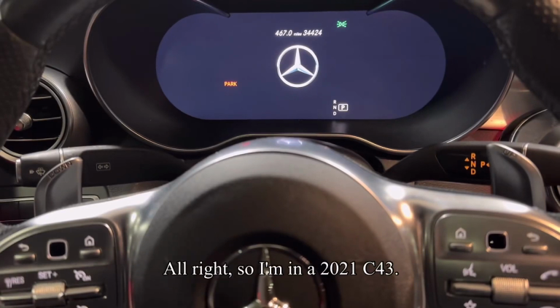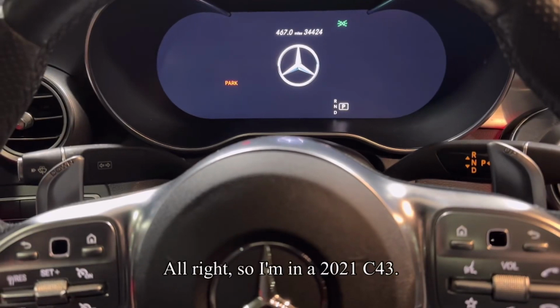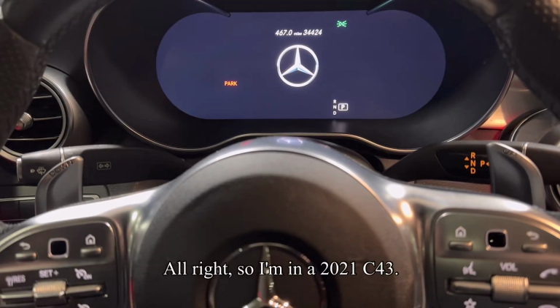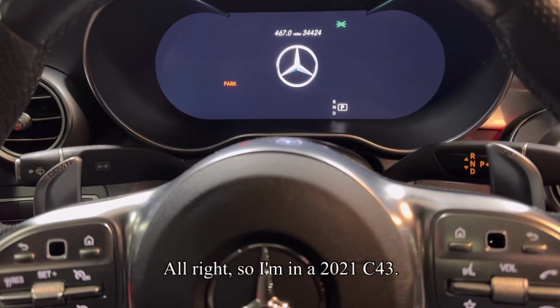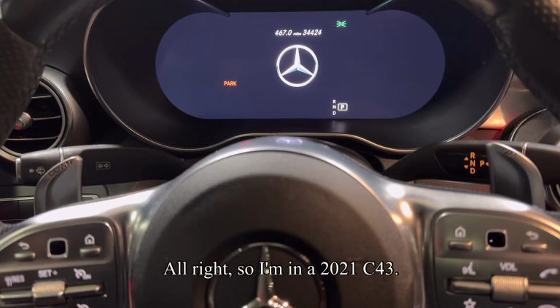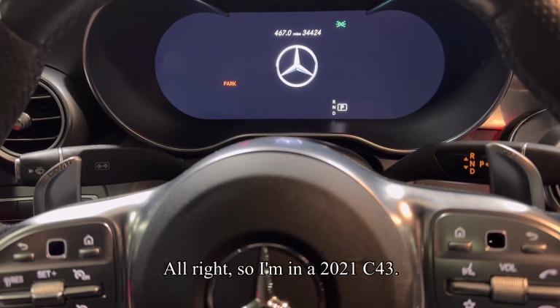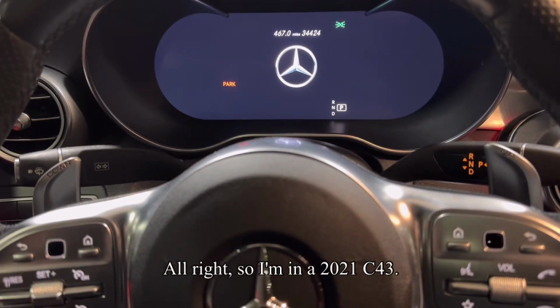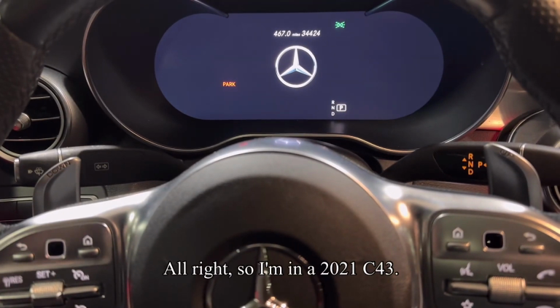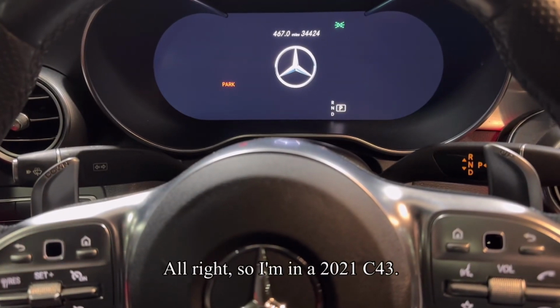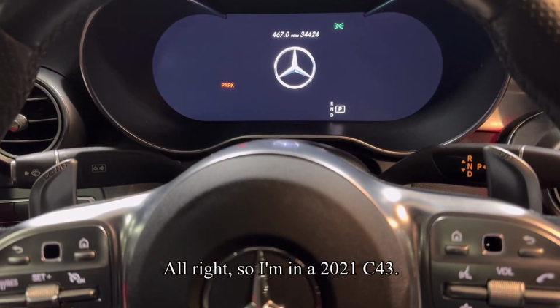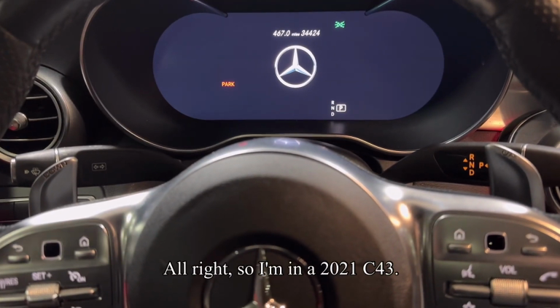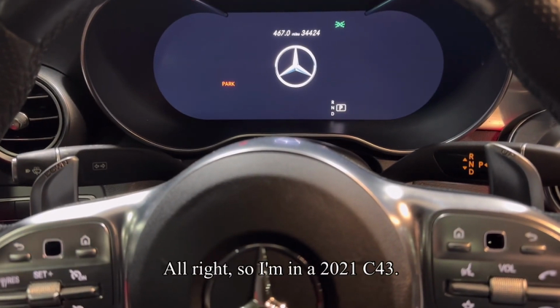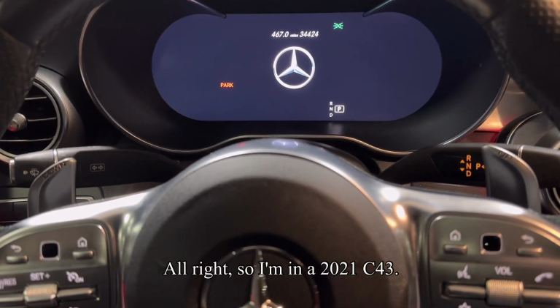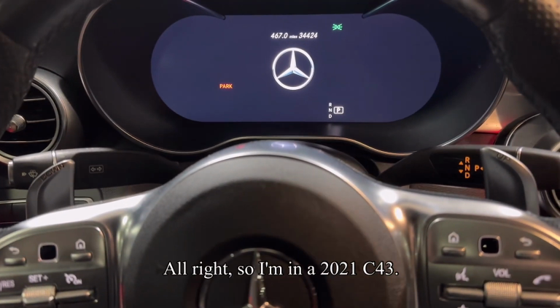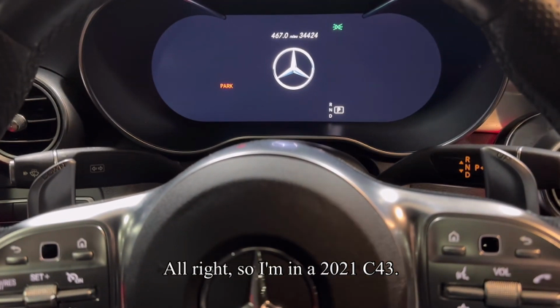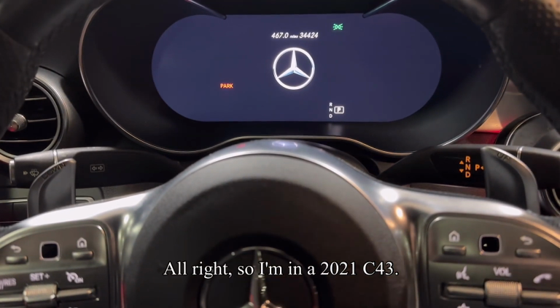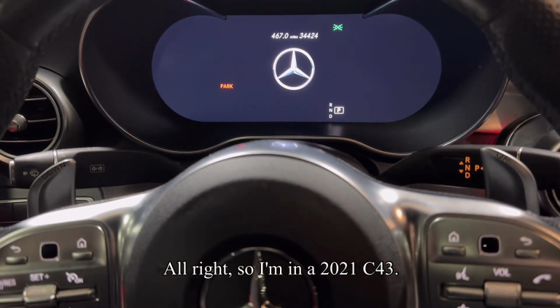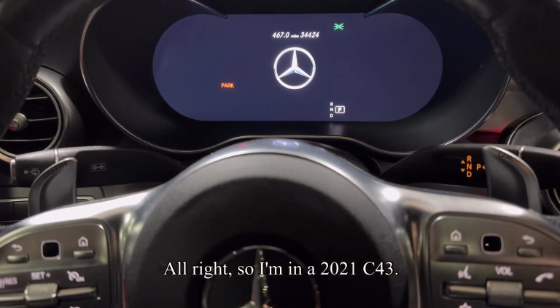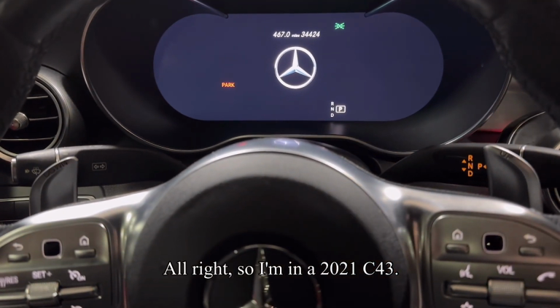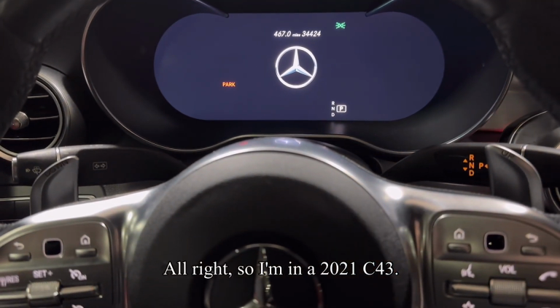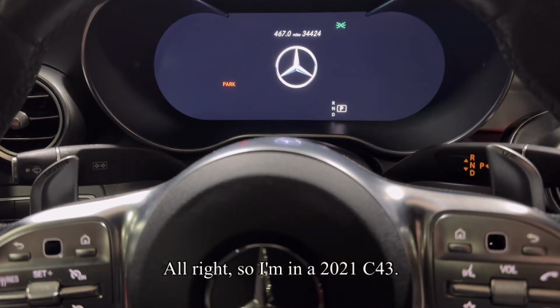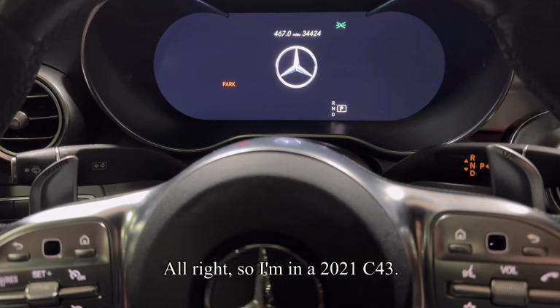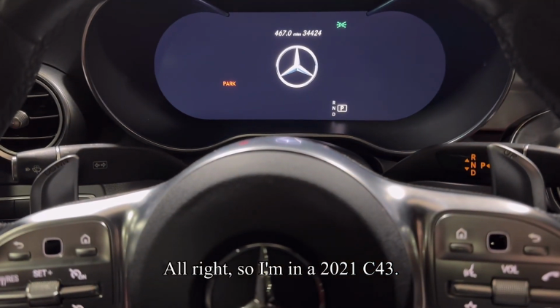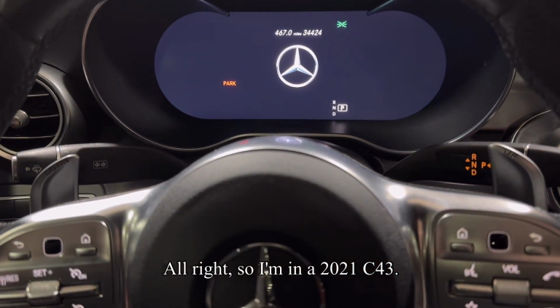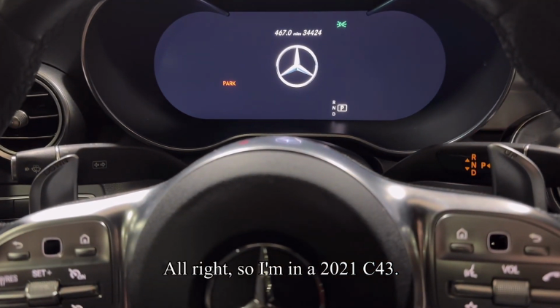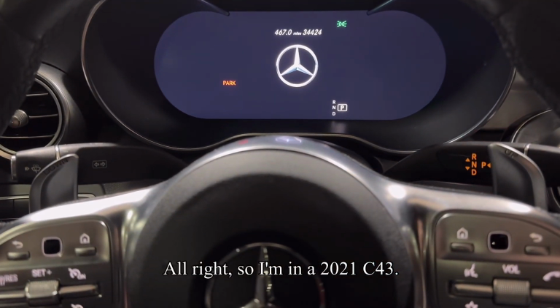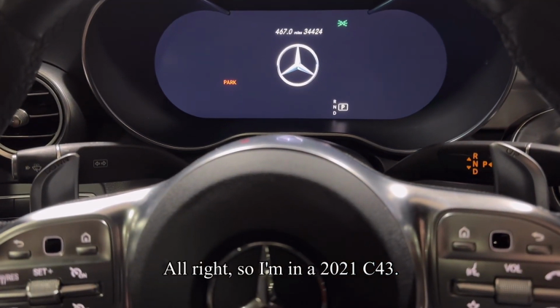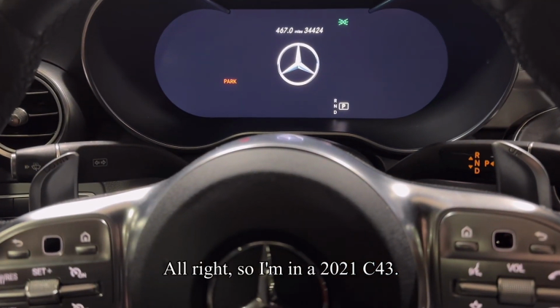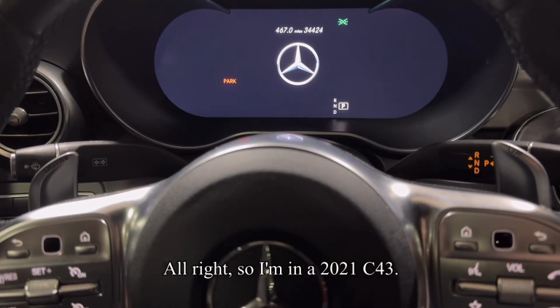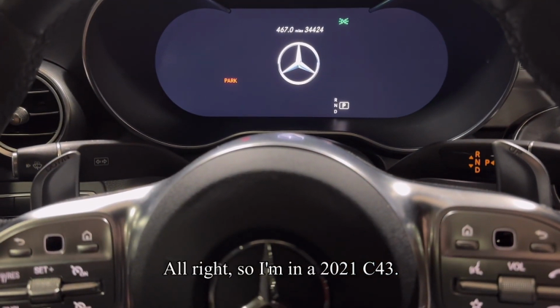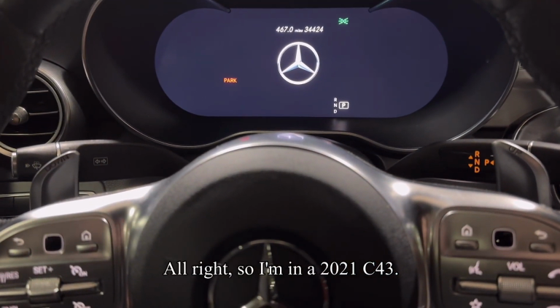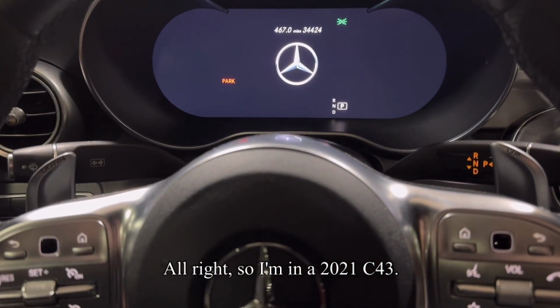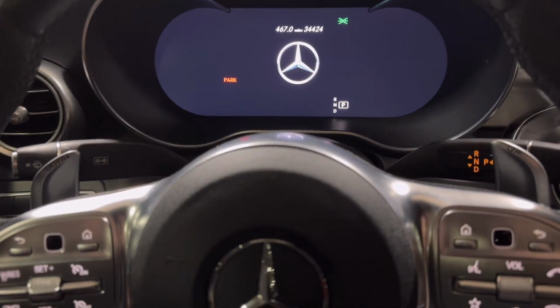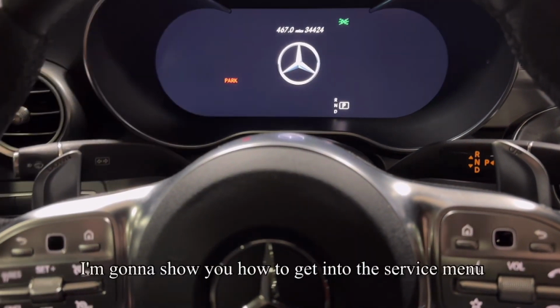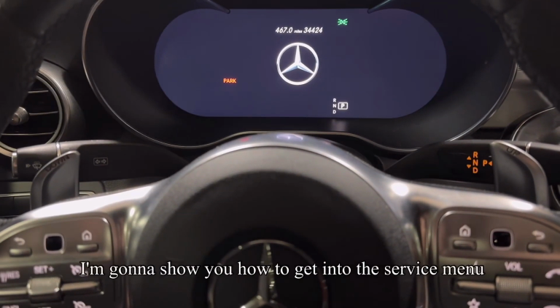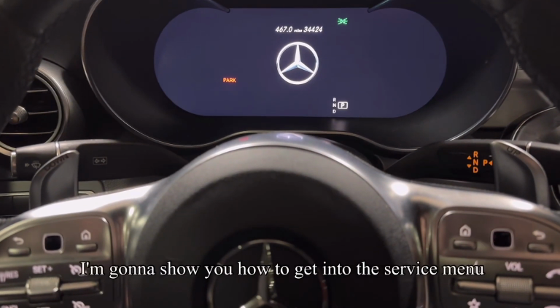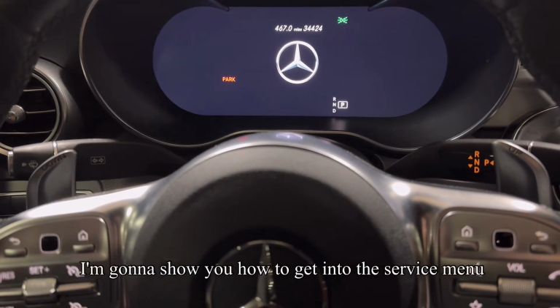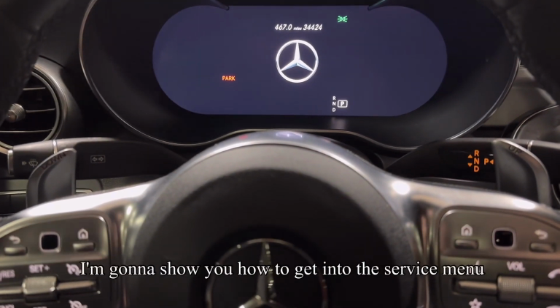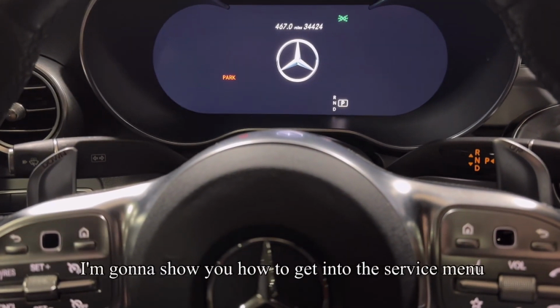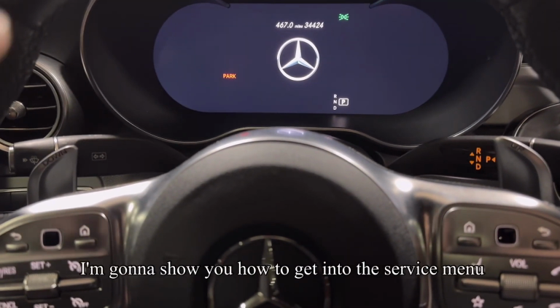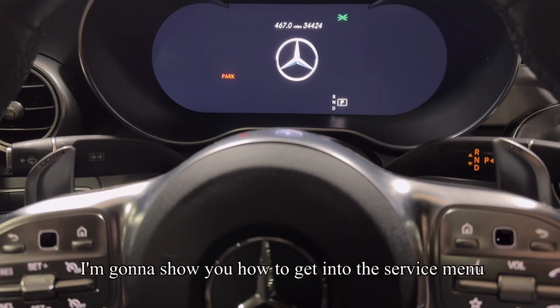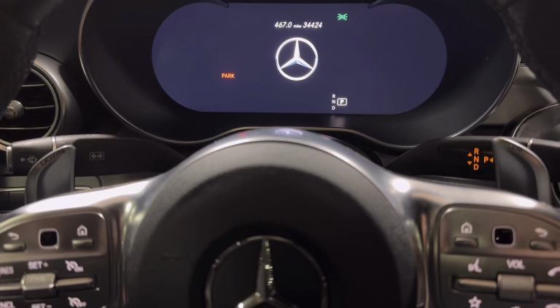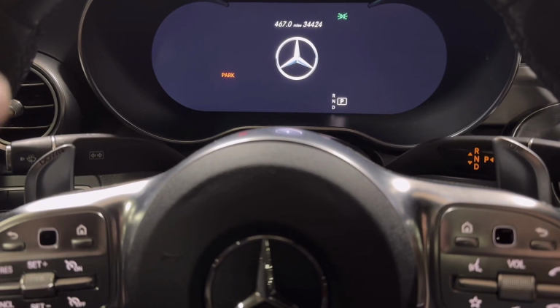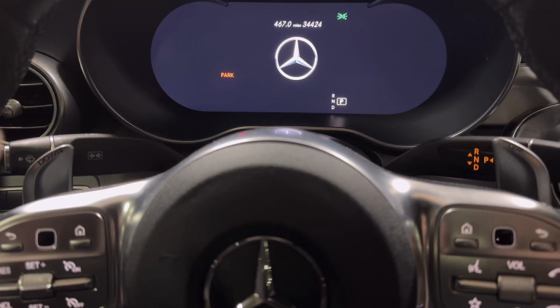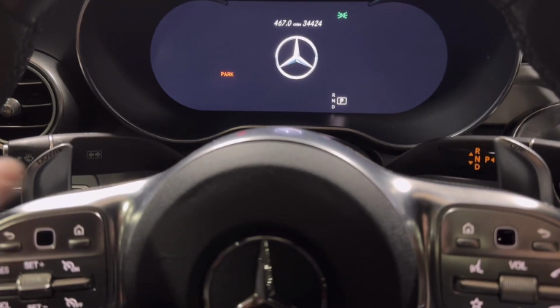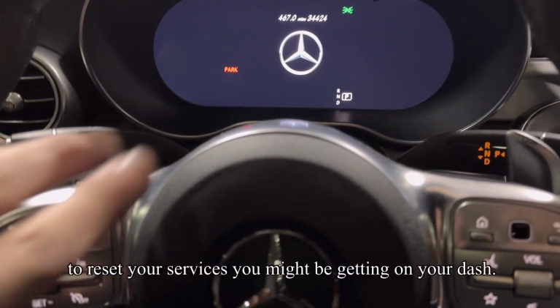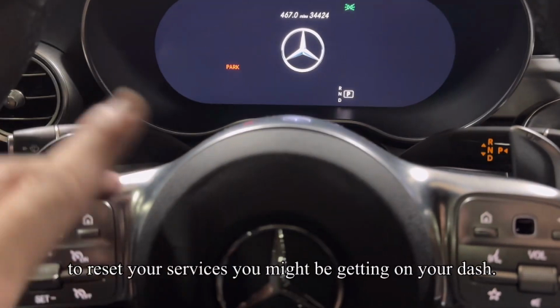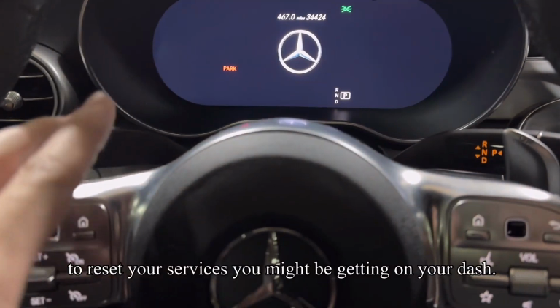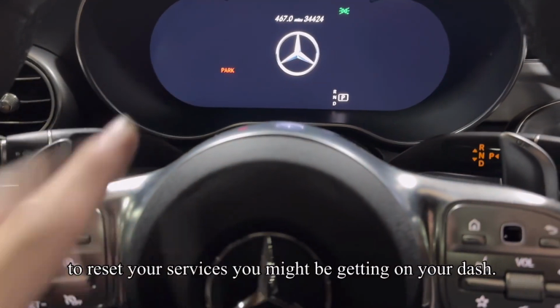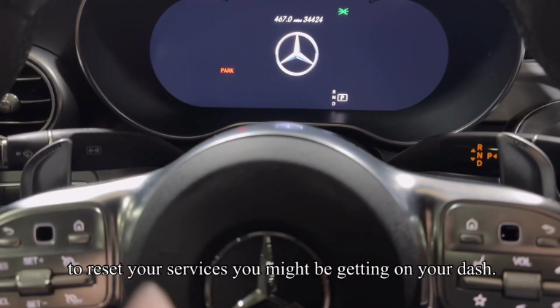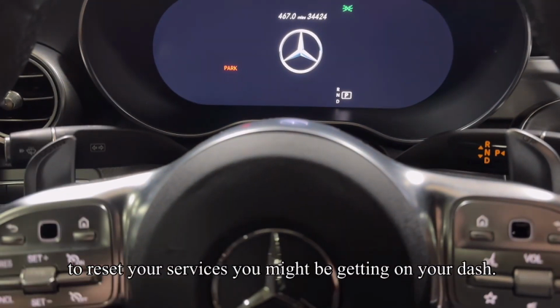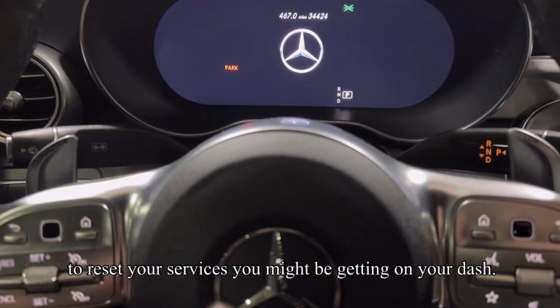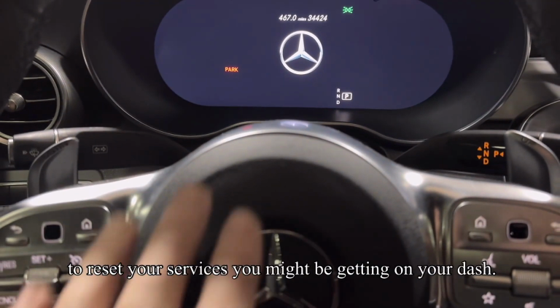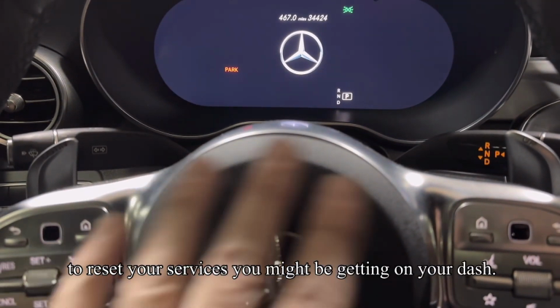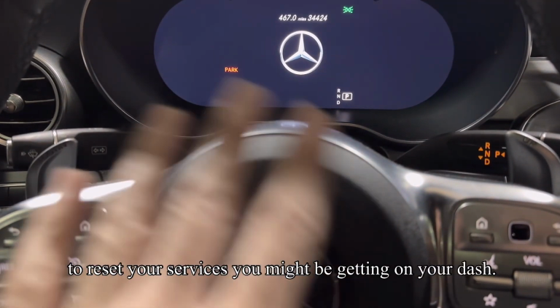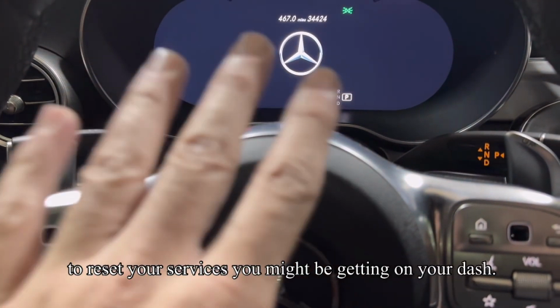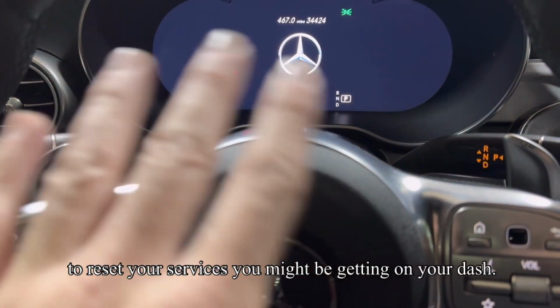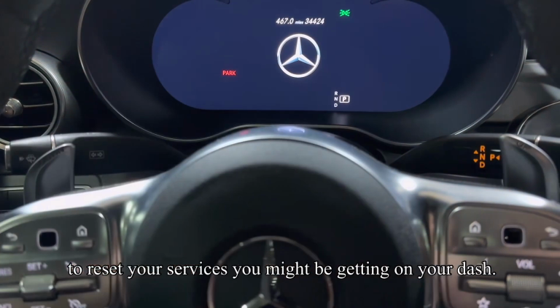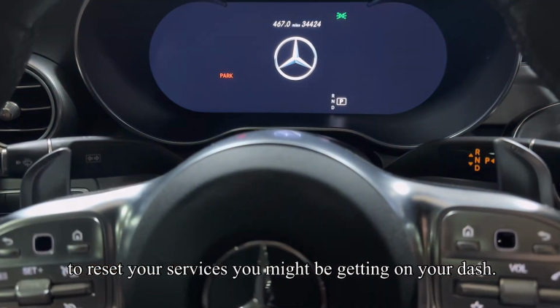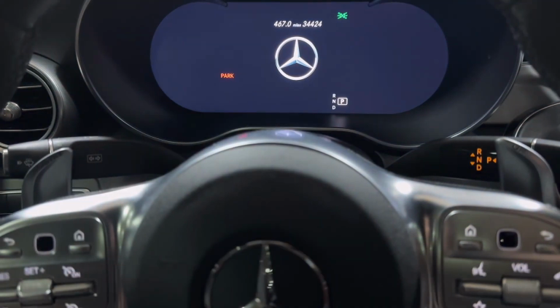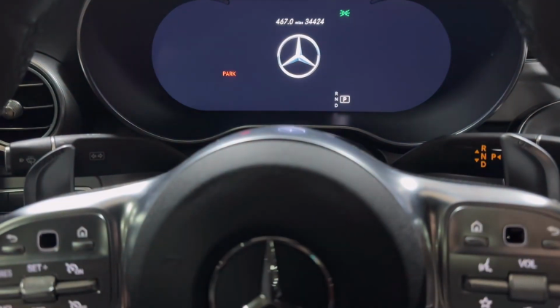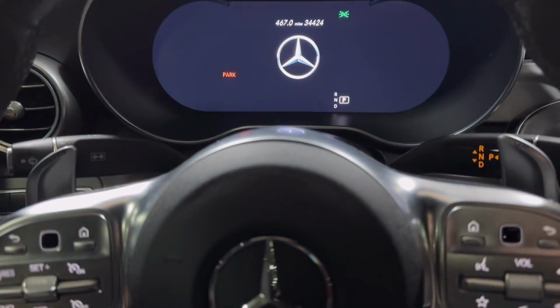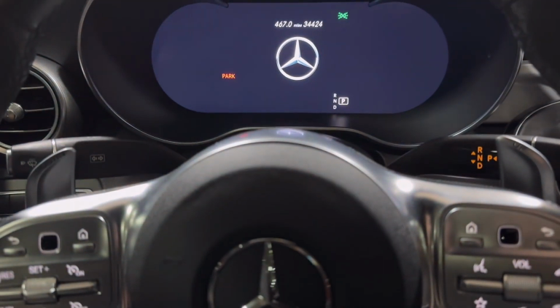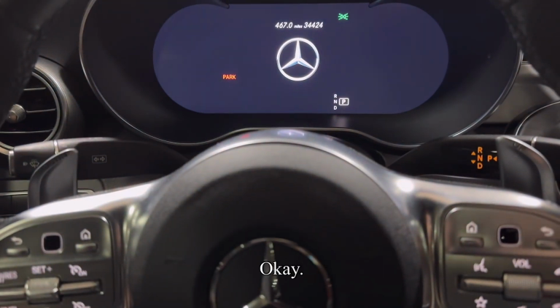I'm in a 2021 C43. I'm going to show you how to get into the service menu to reset your services you might be getting on your dash.